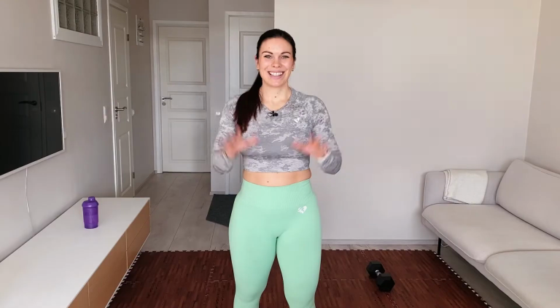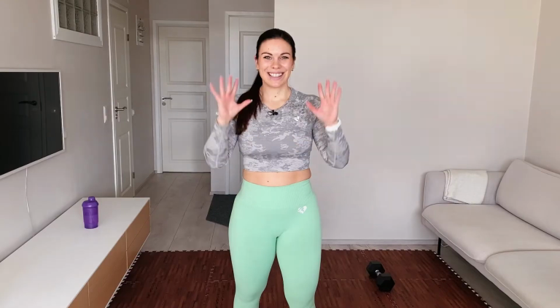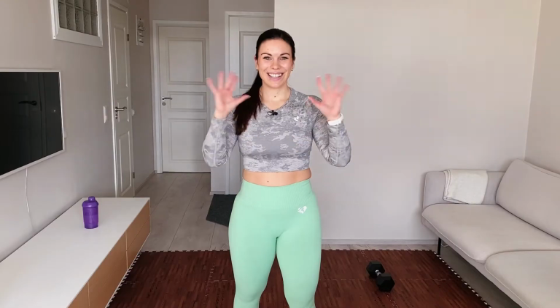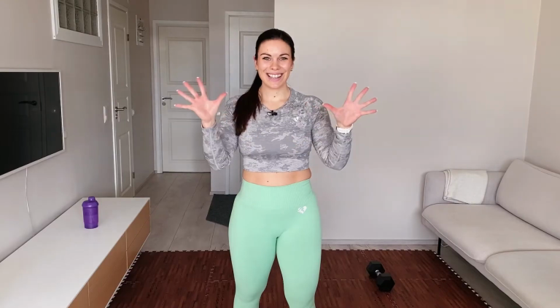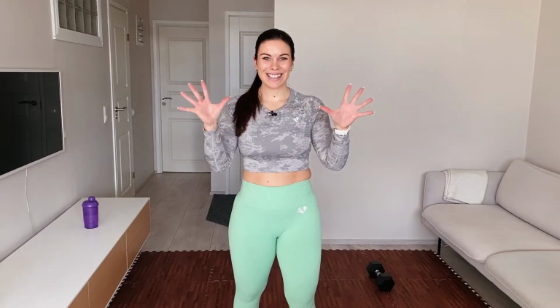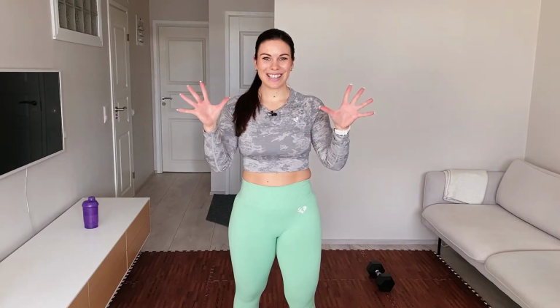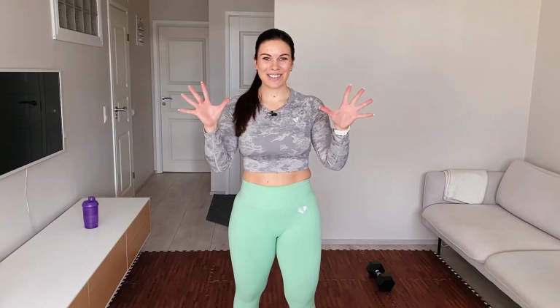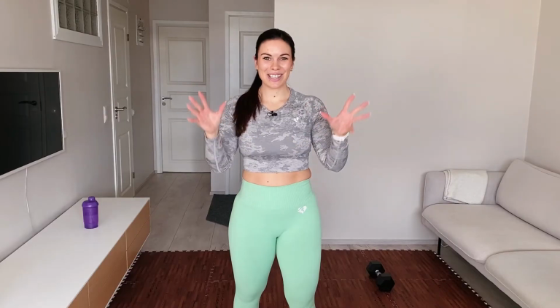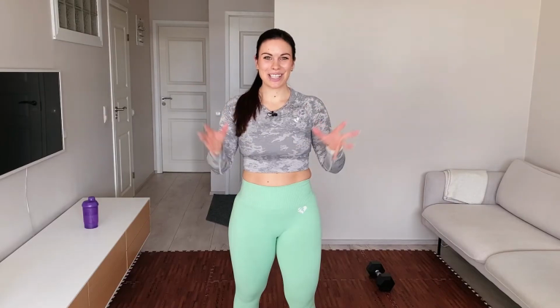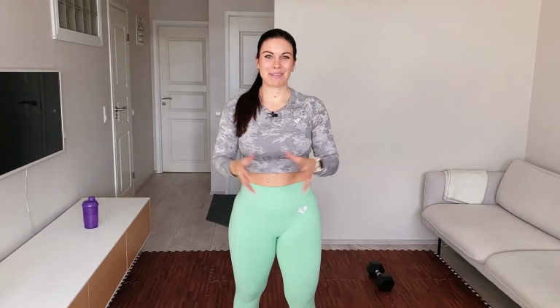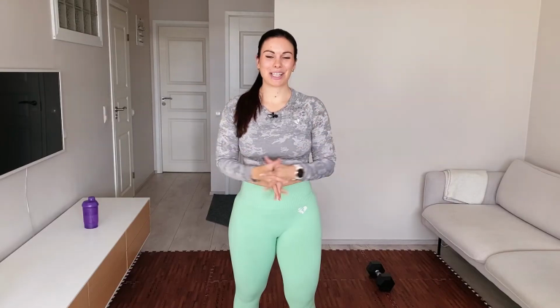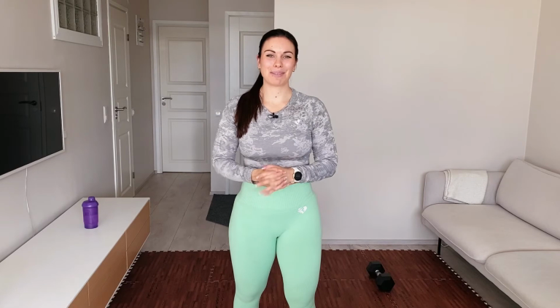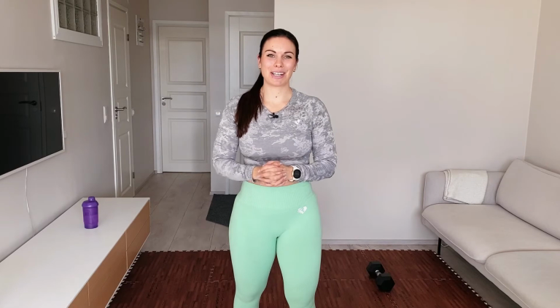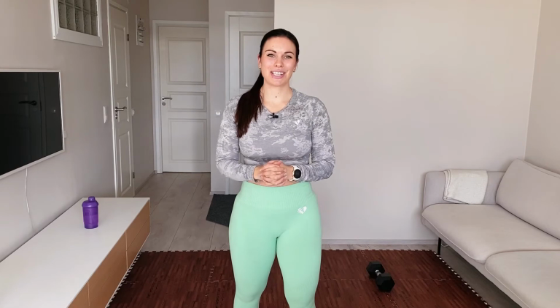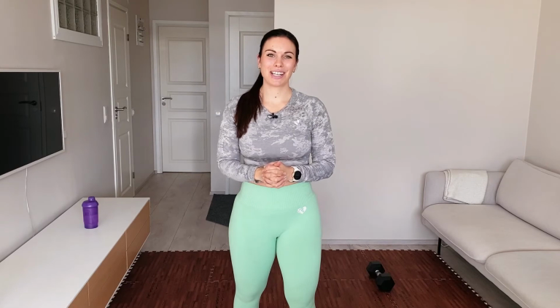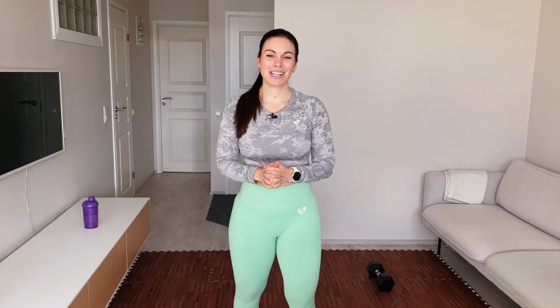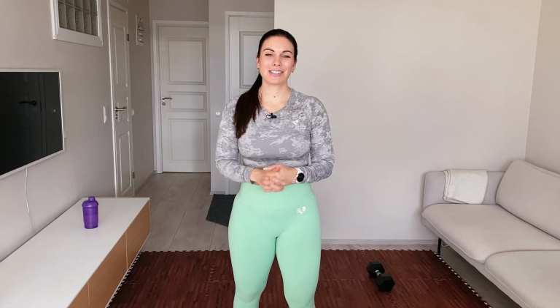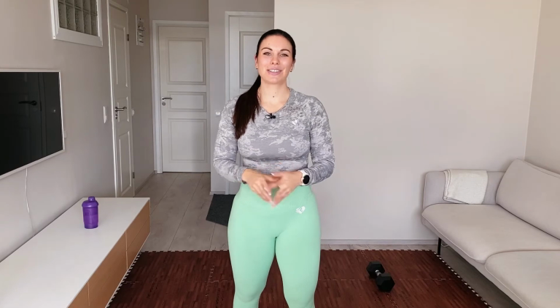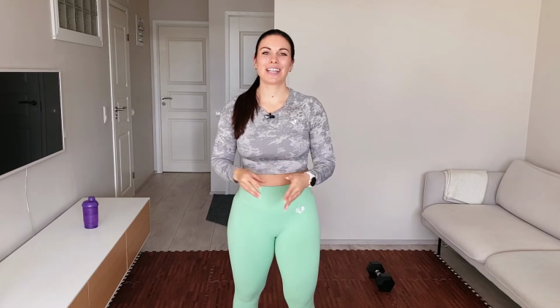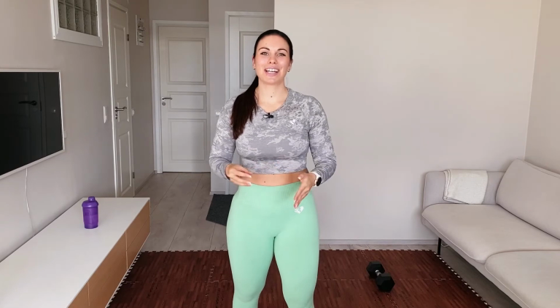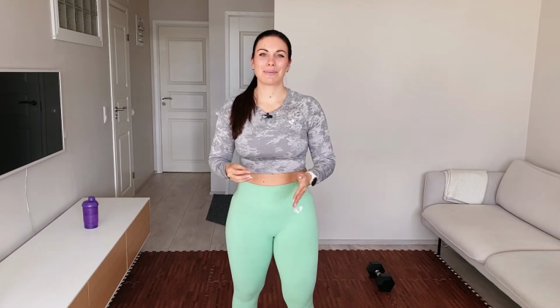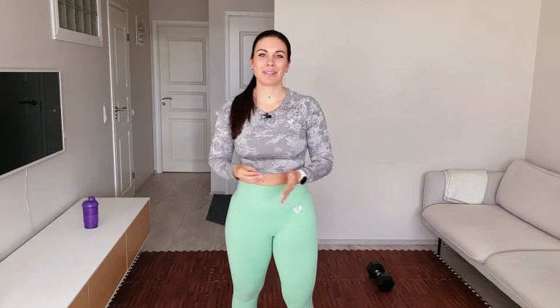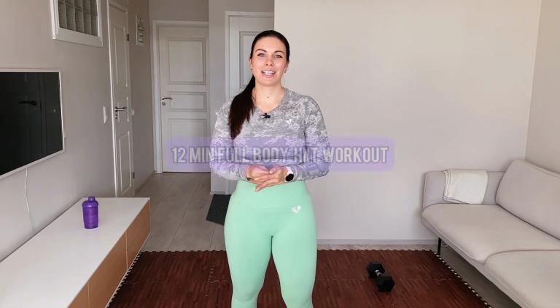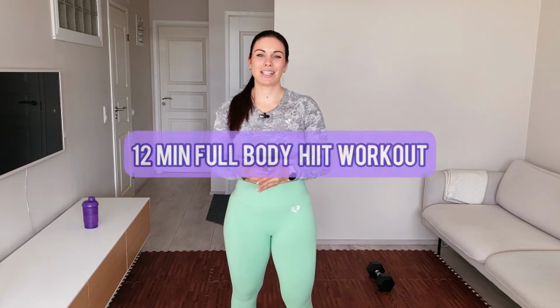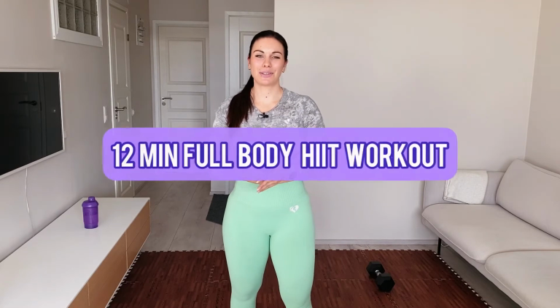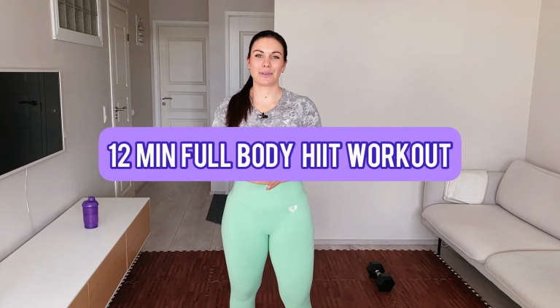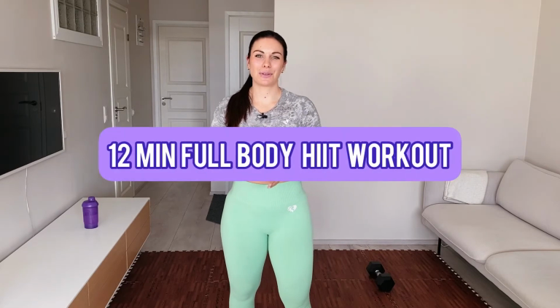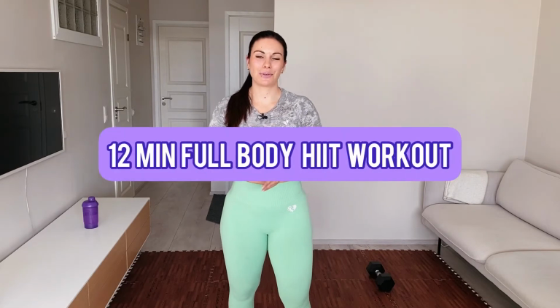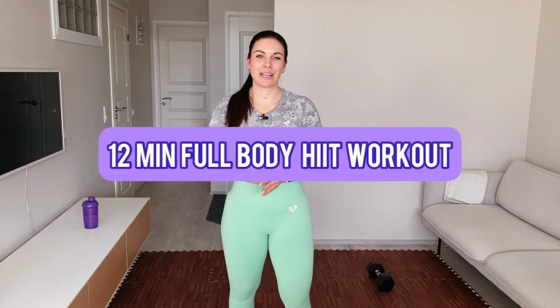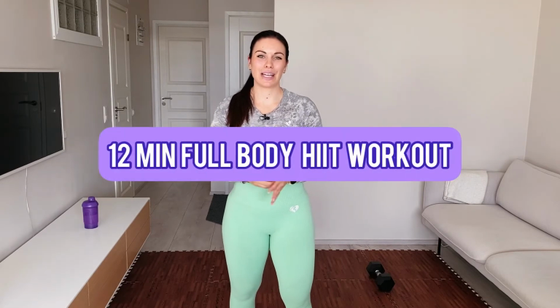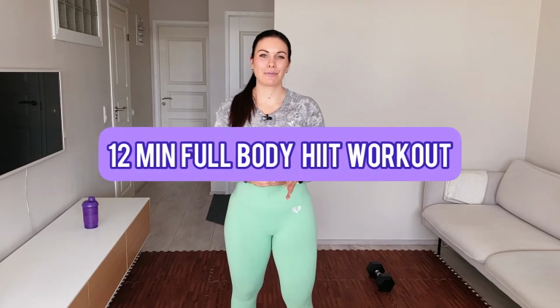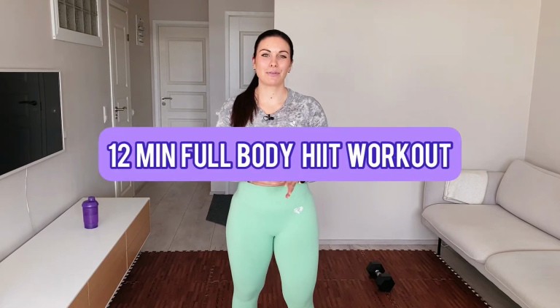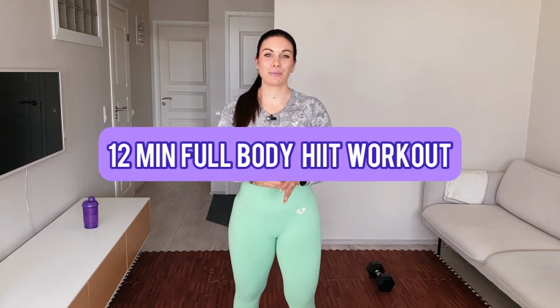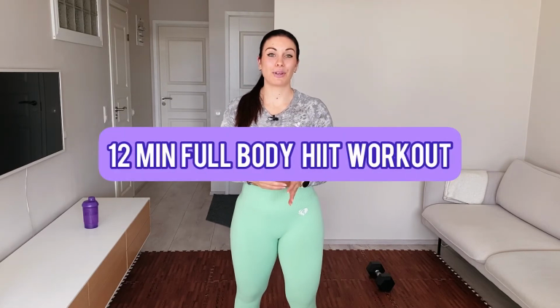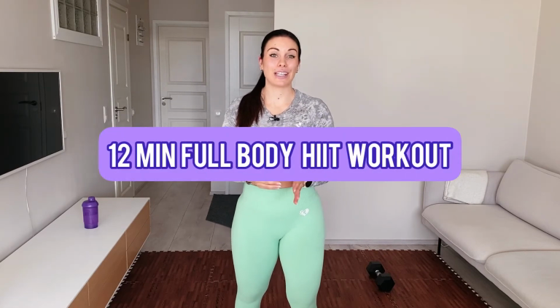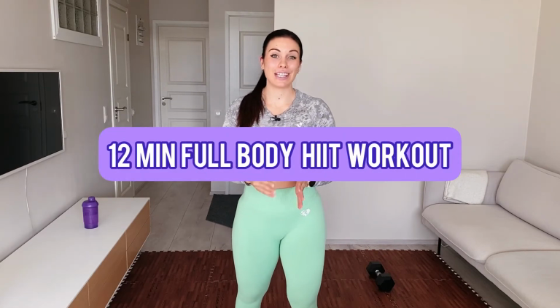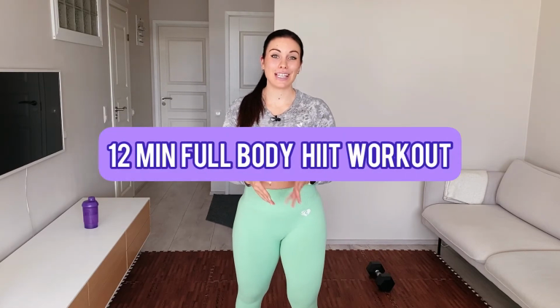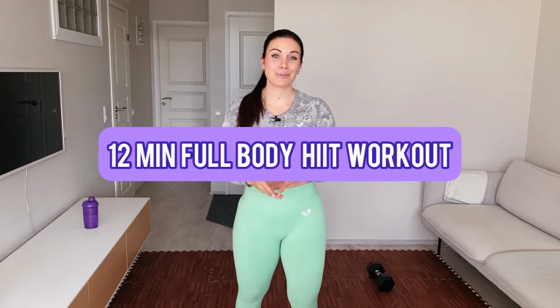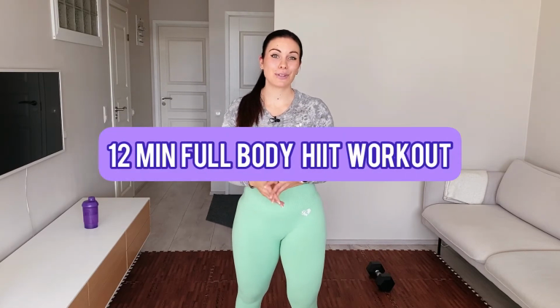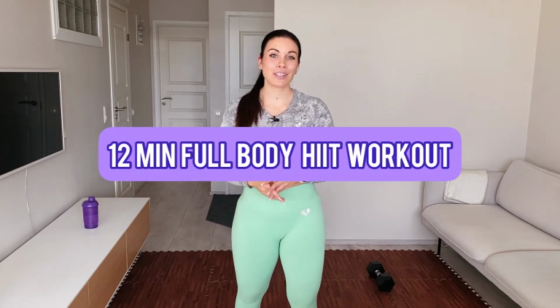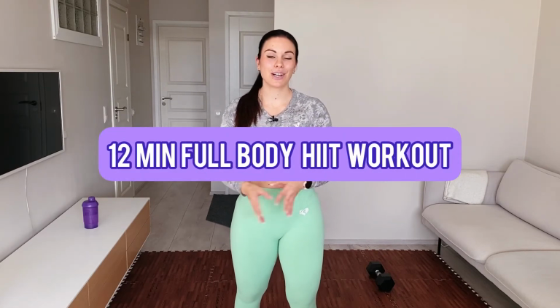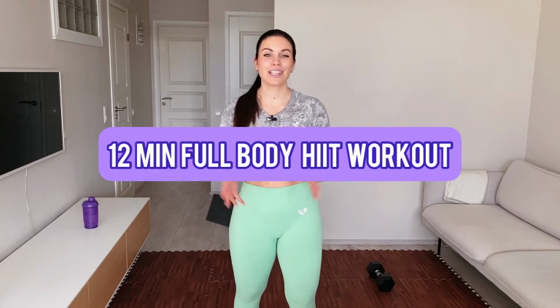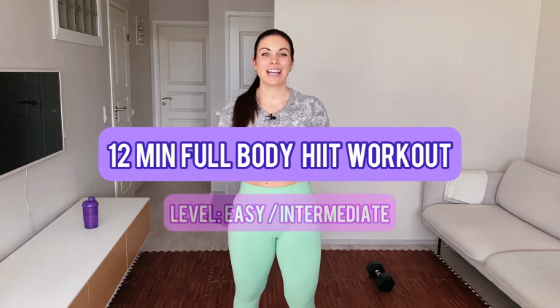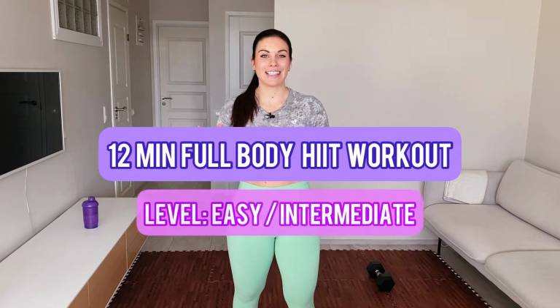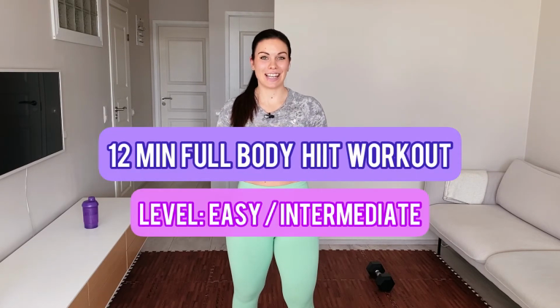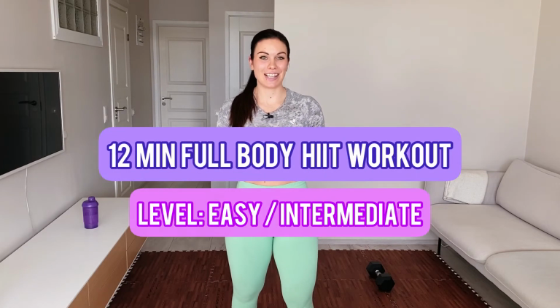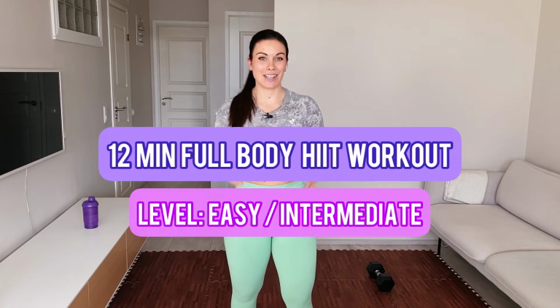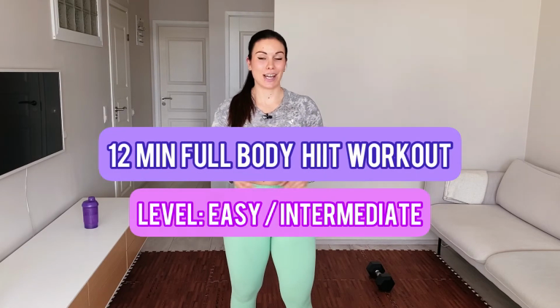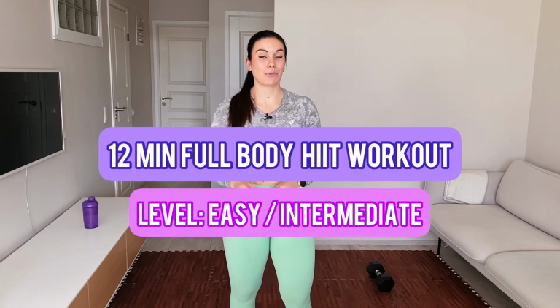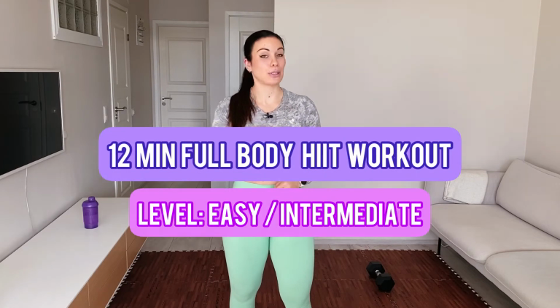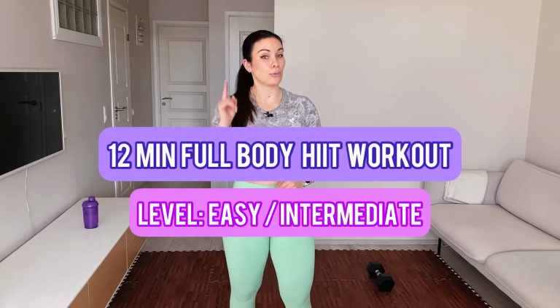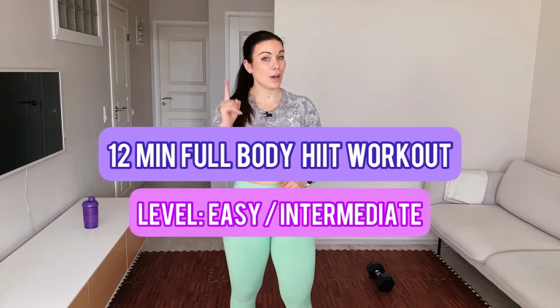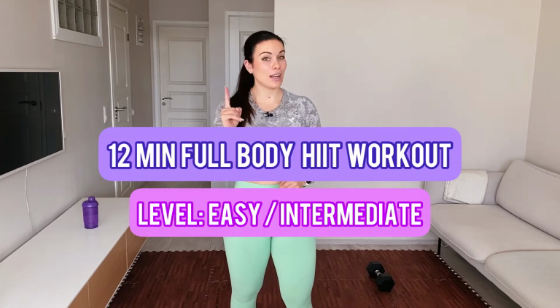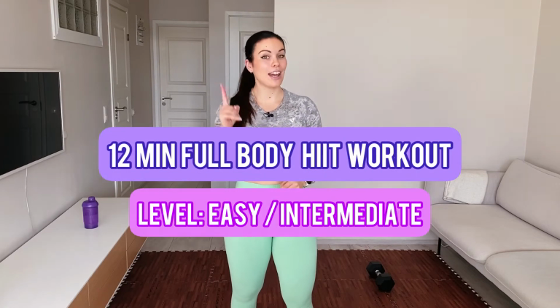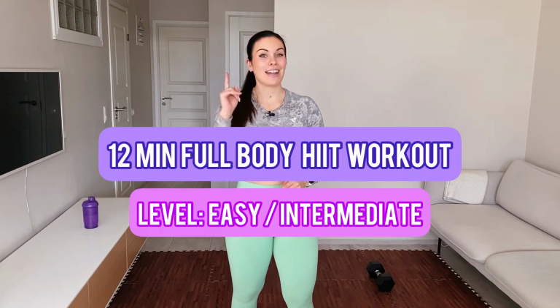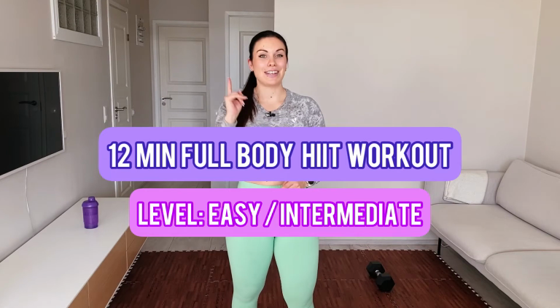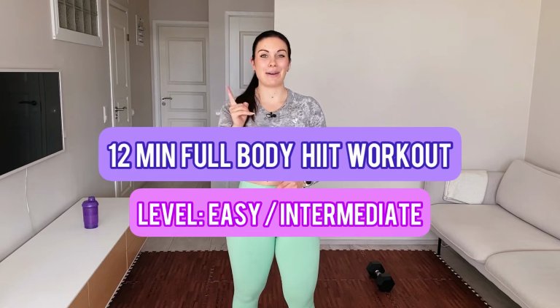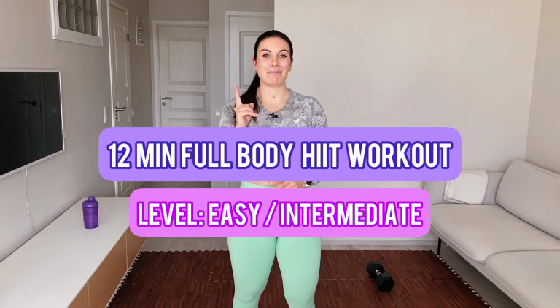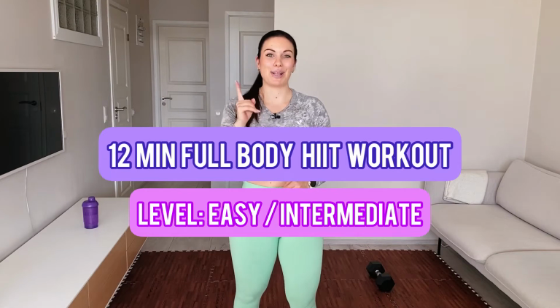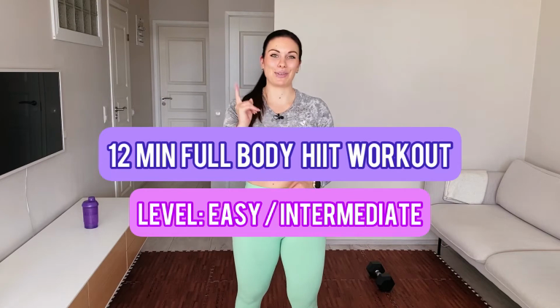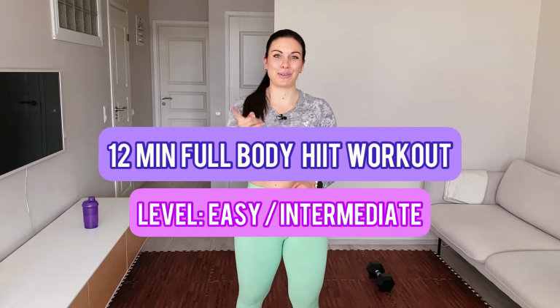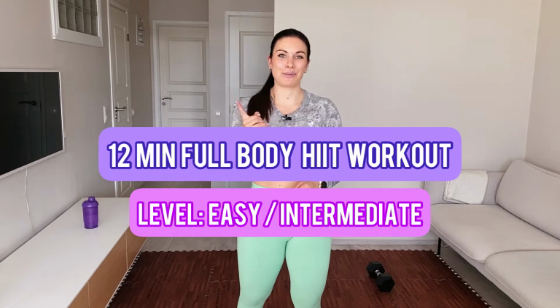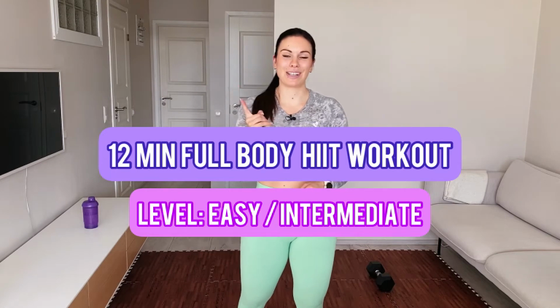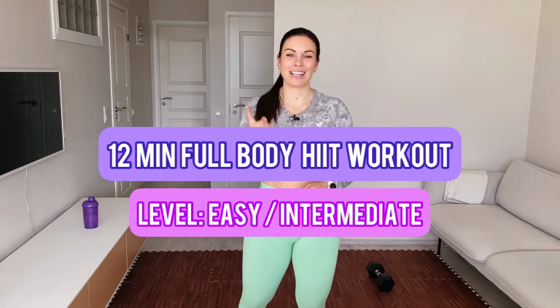Hi, welcome back to my channel. Today I am guiding you through a full body heat workout that is done with one dumbbell only.